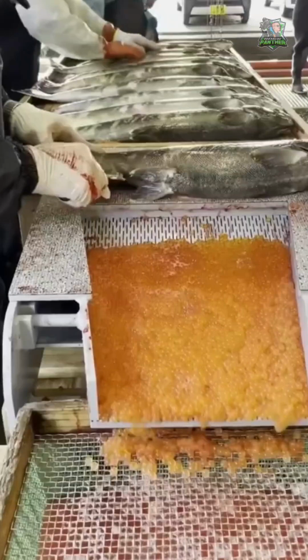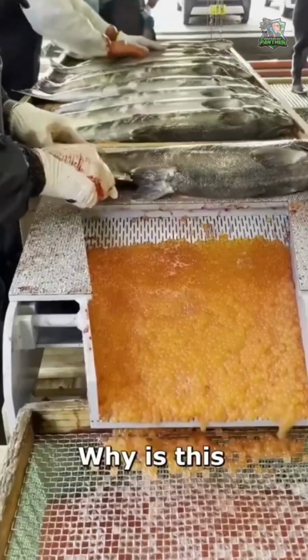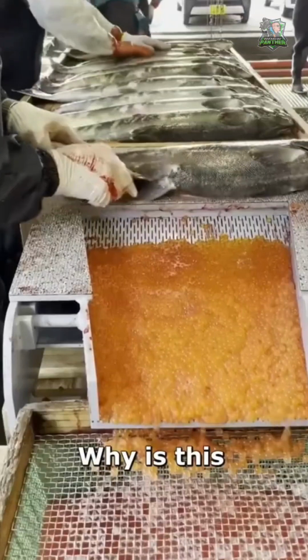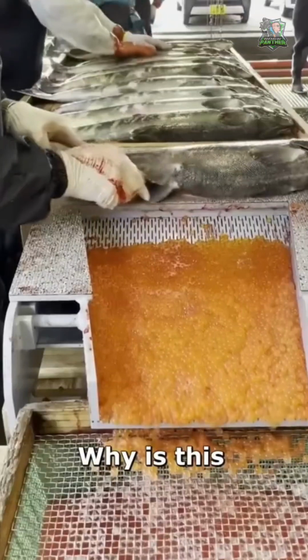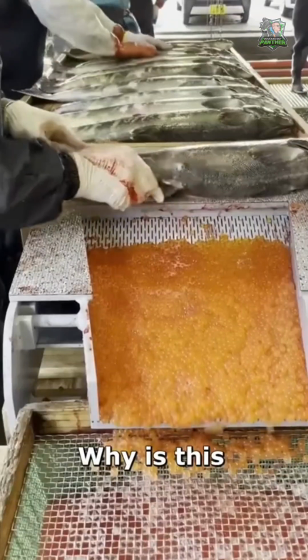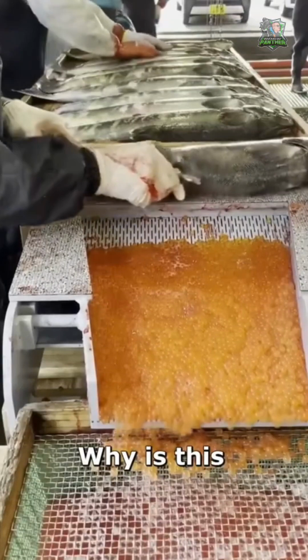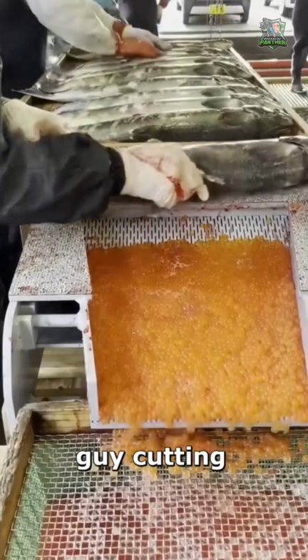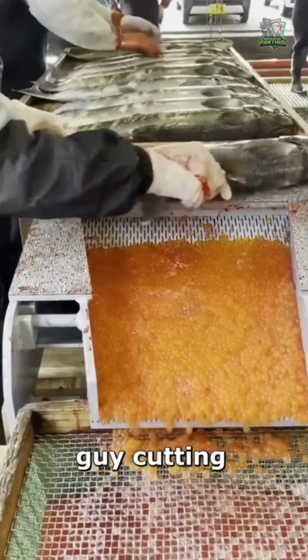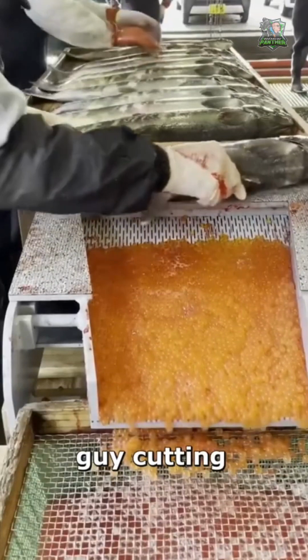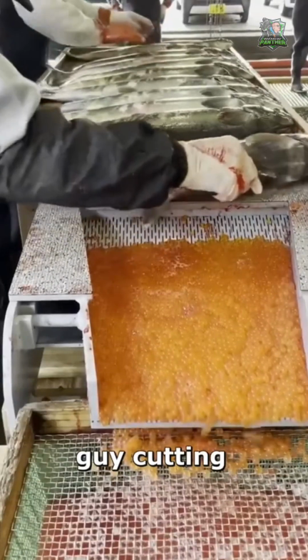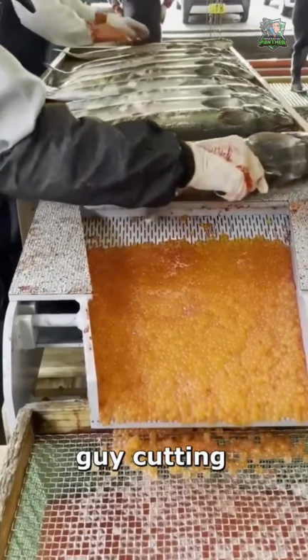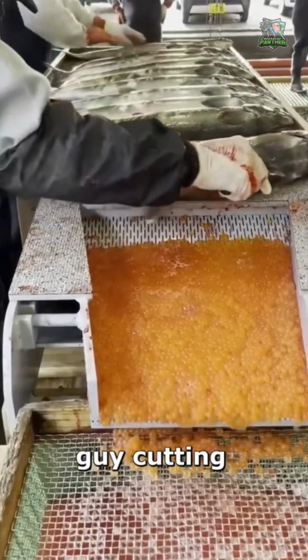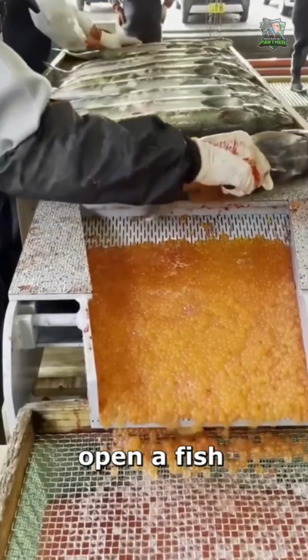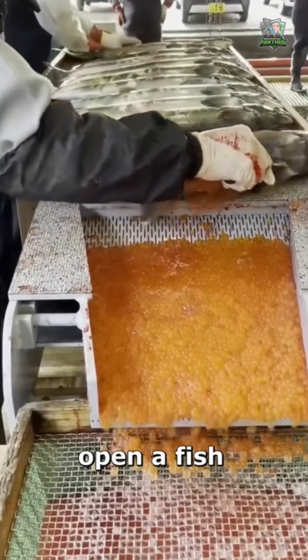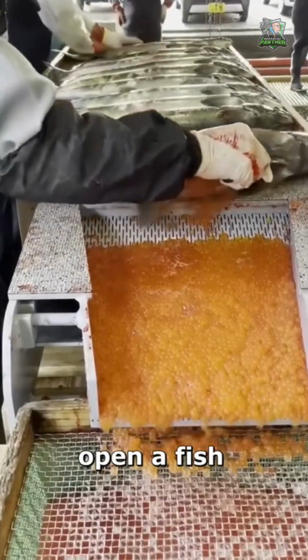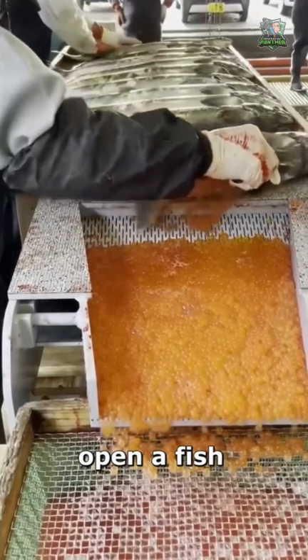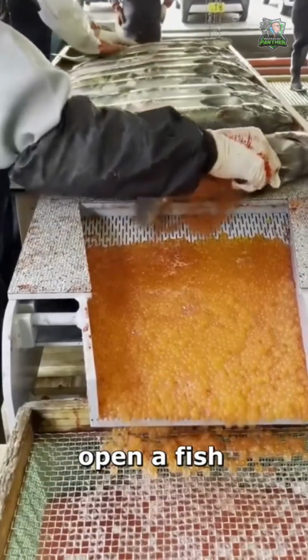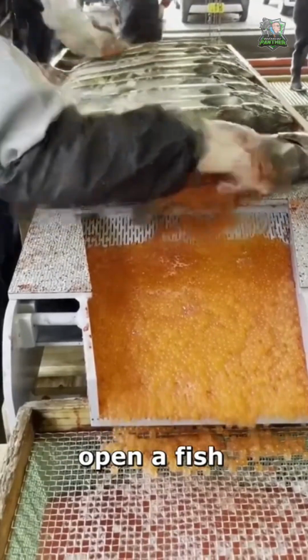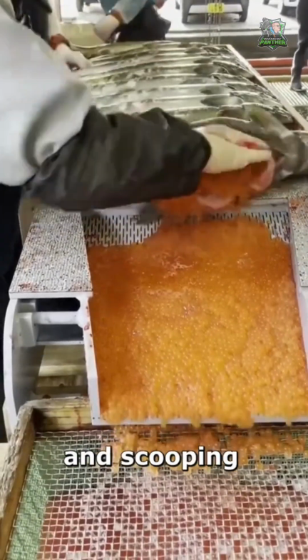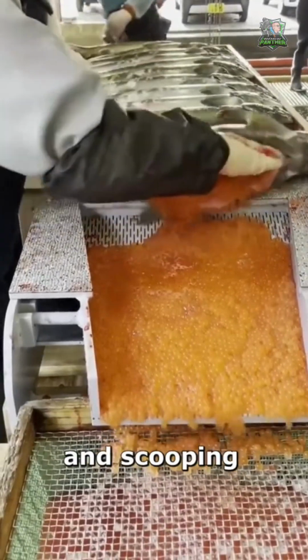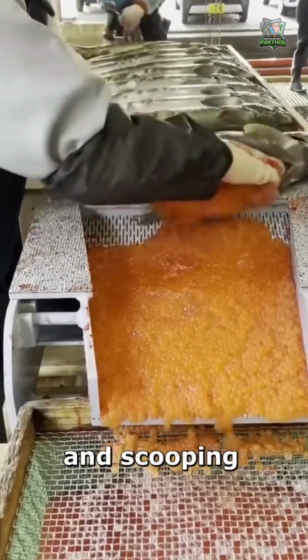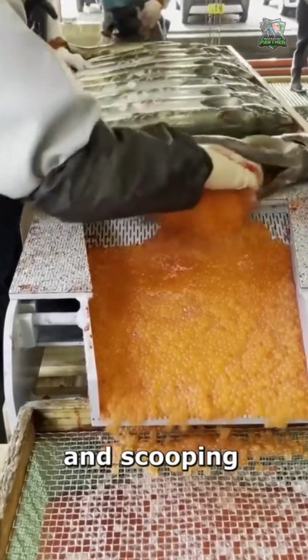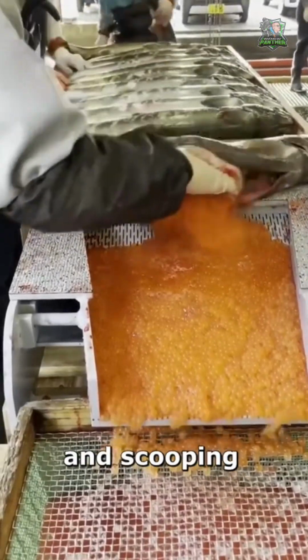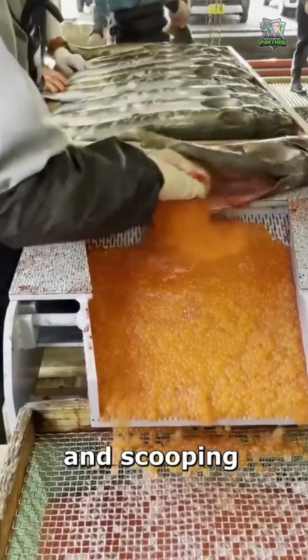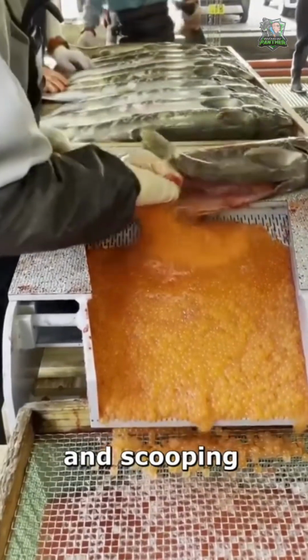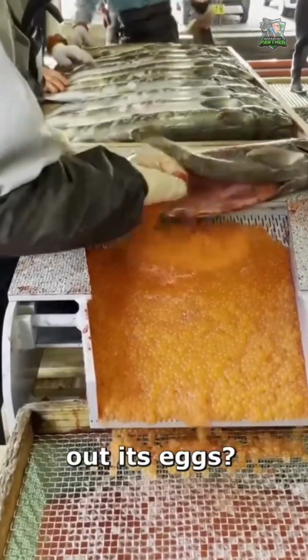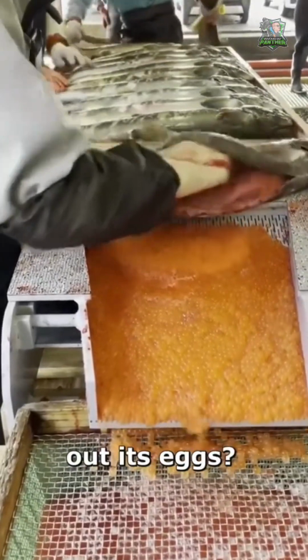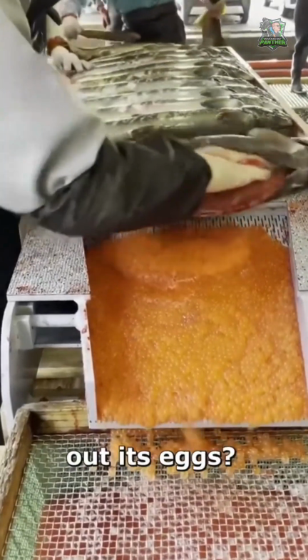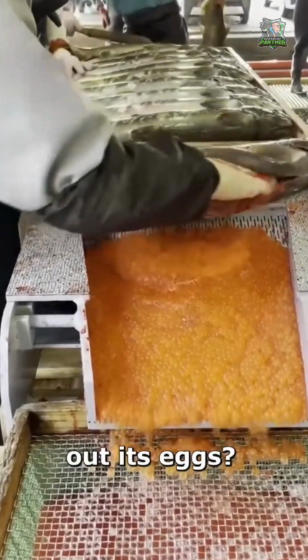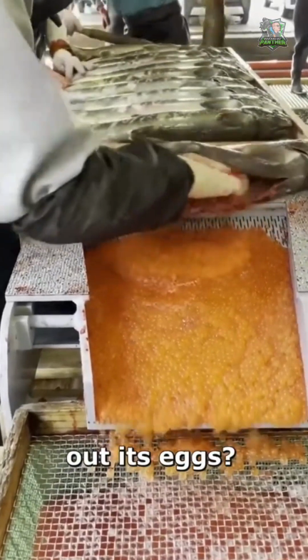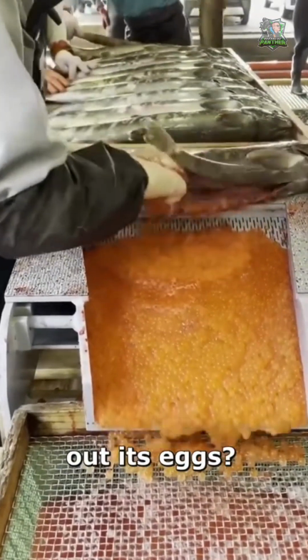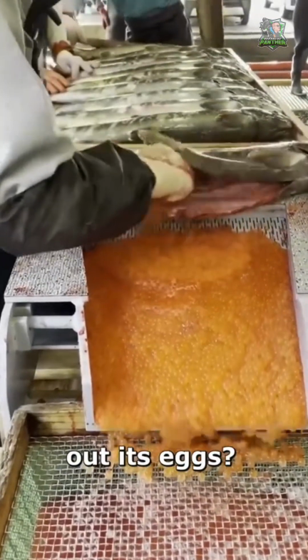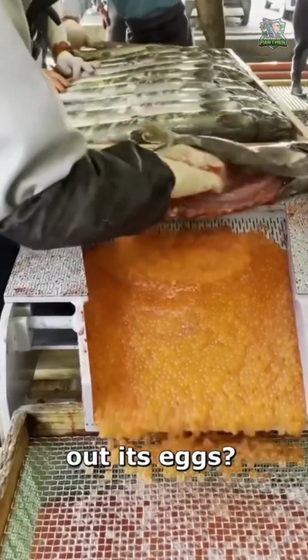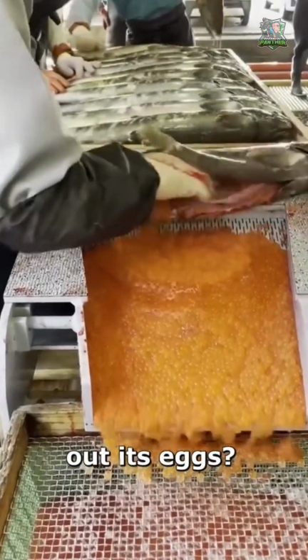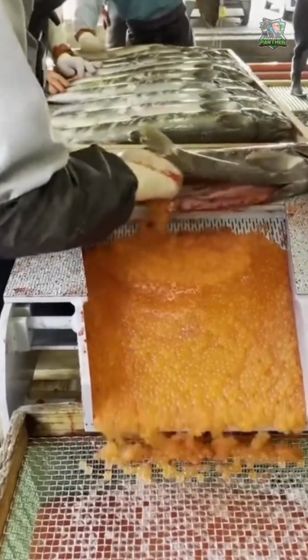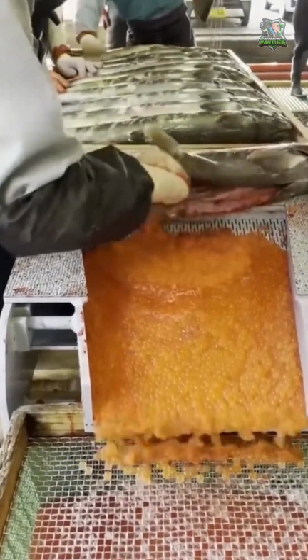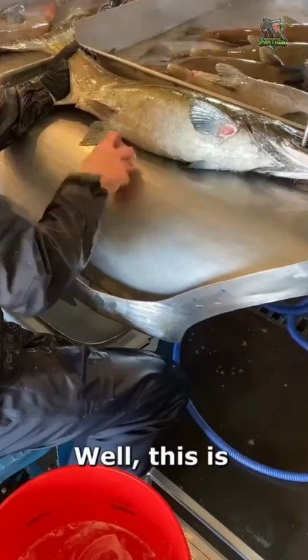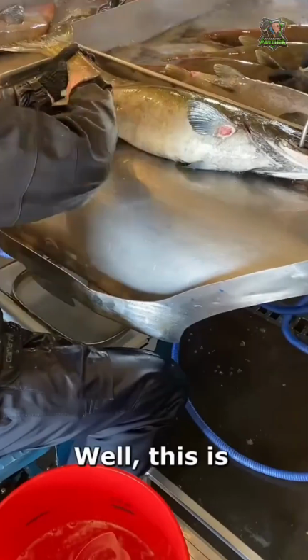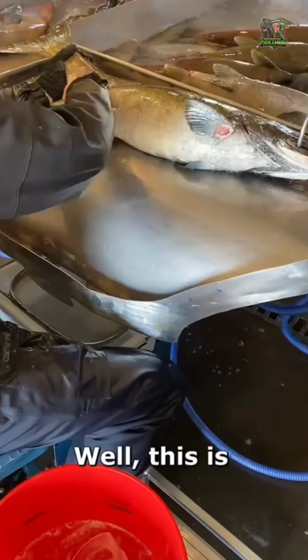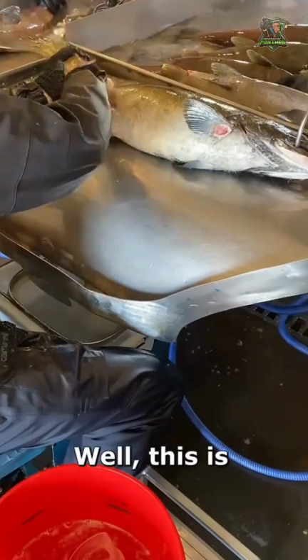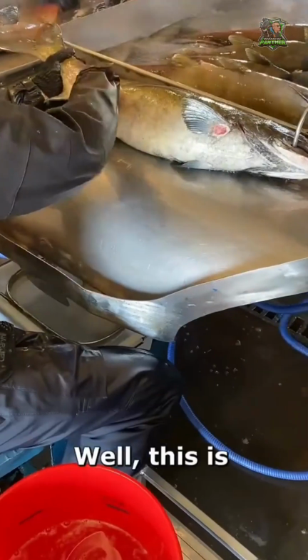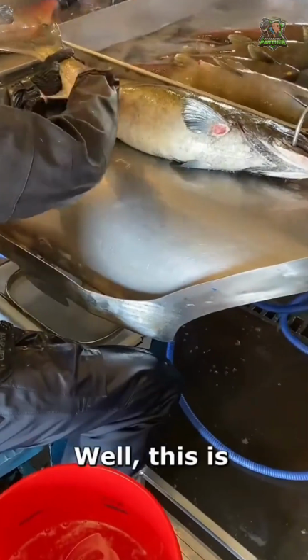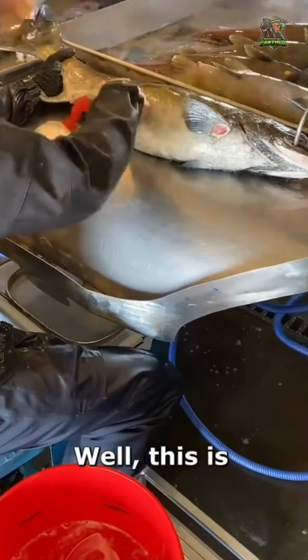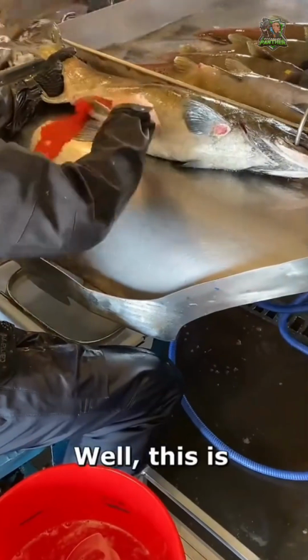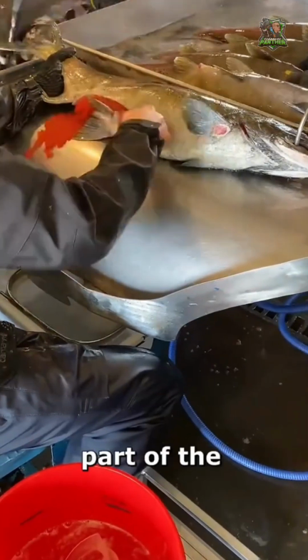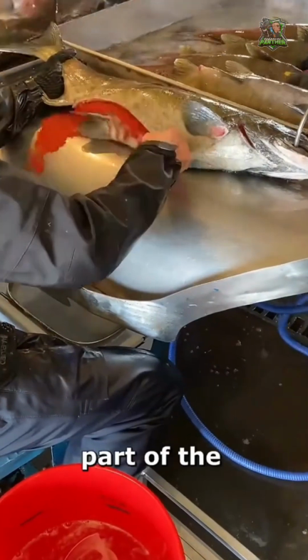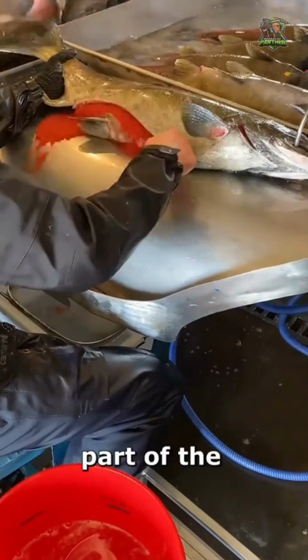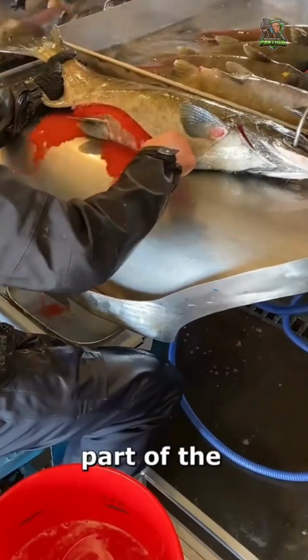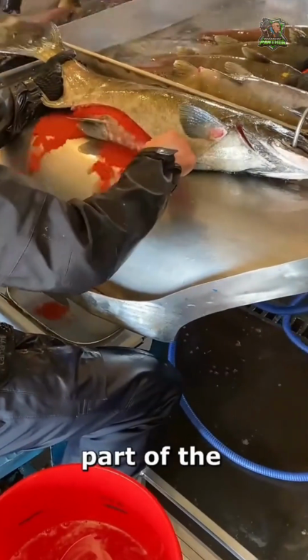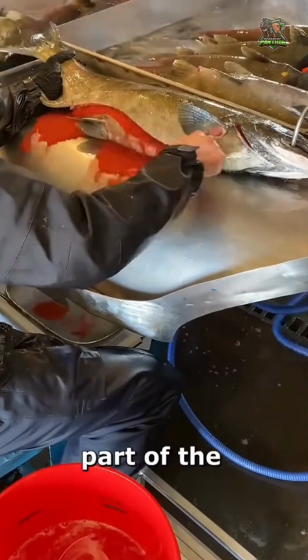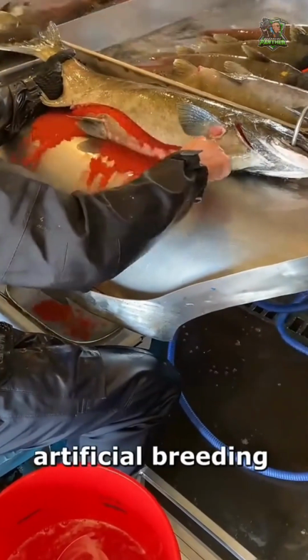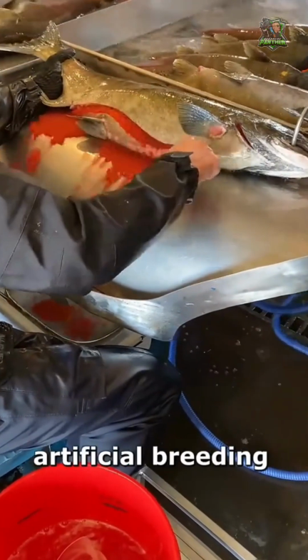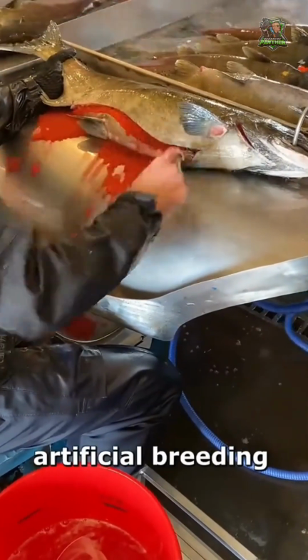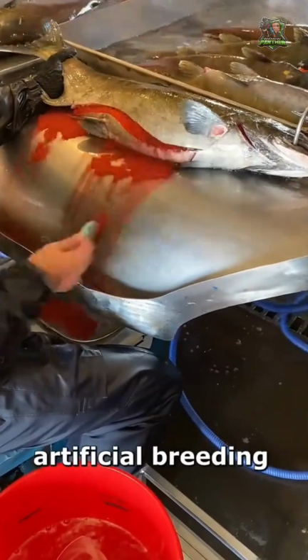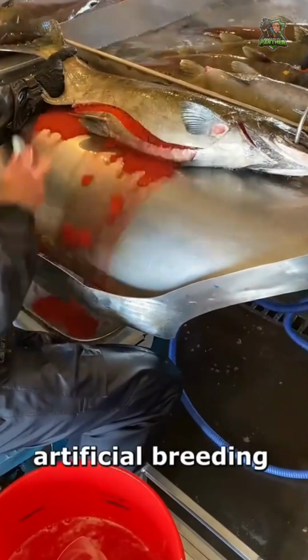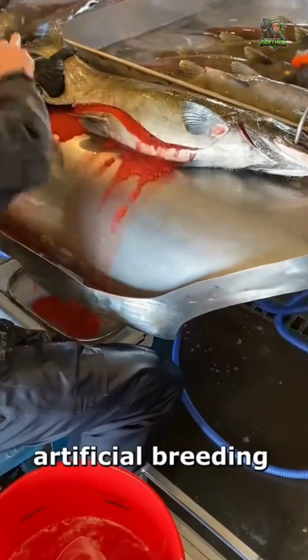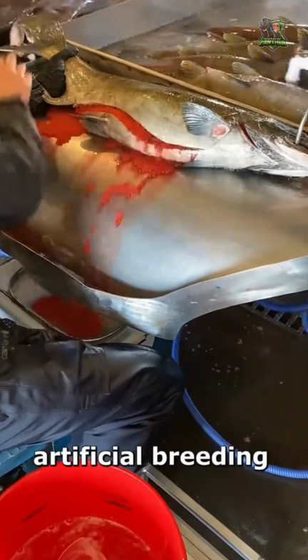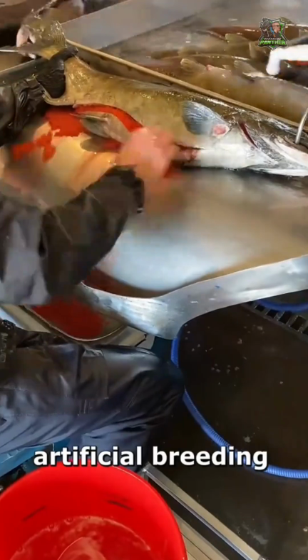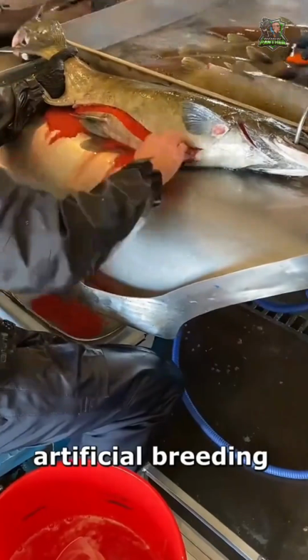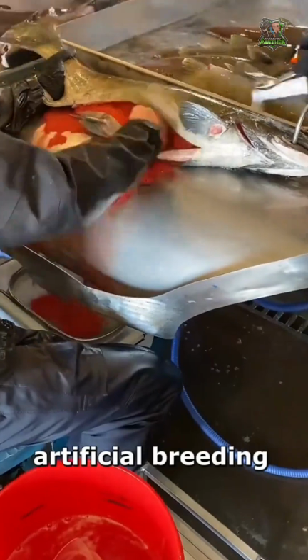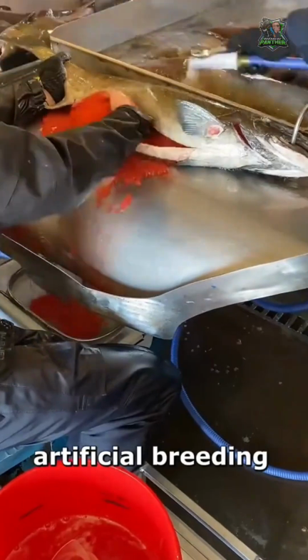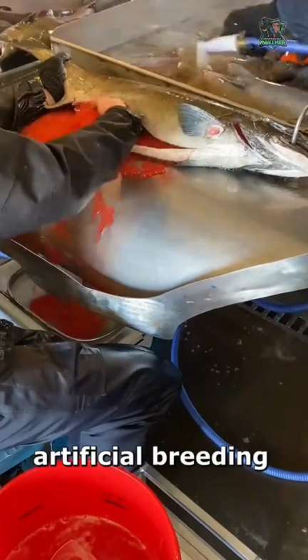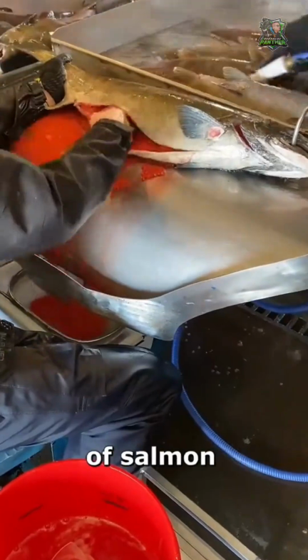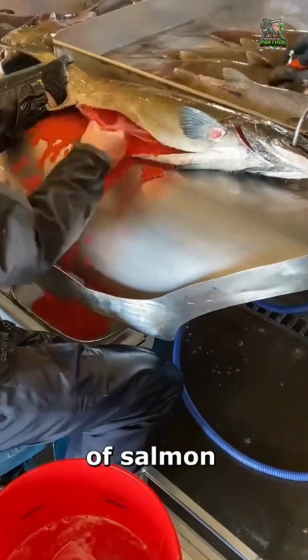Why is this guy cutting open a fish and scooping out its eggs? This is part of the artificial breeding of salmon.